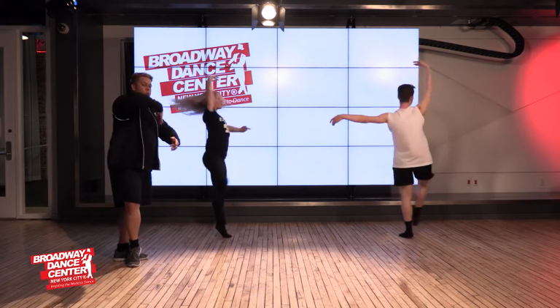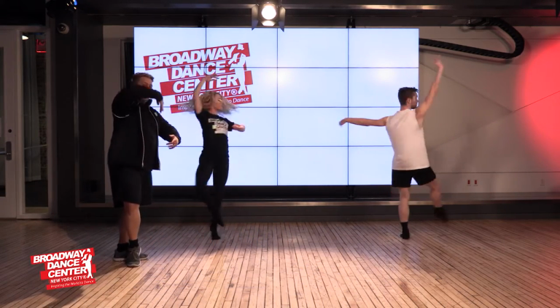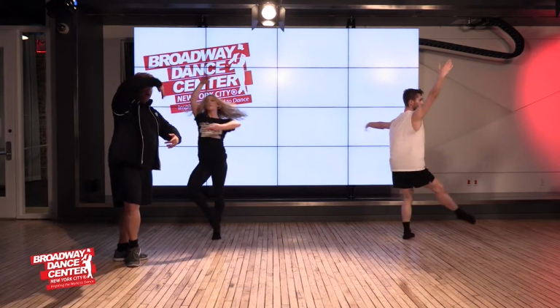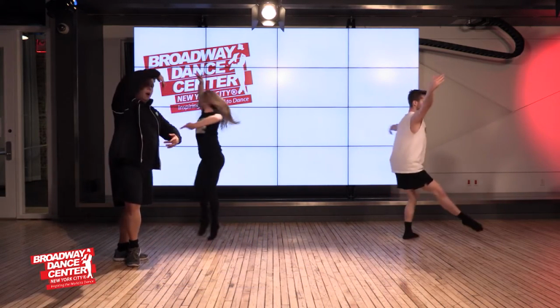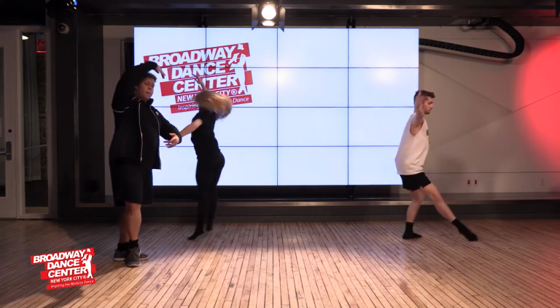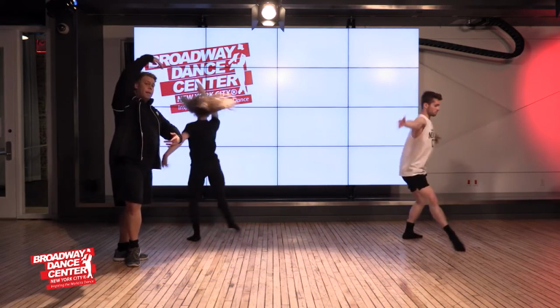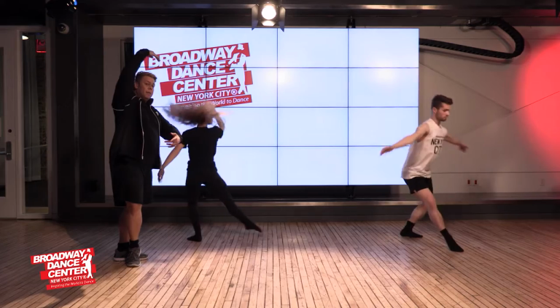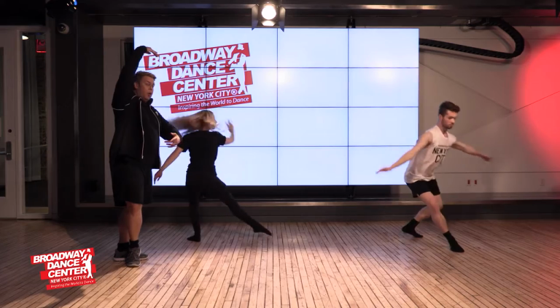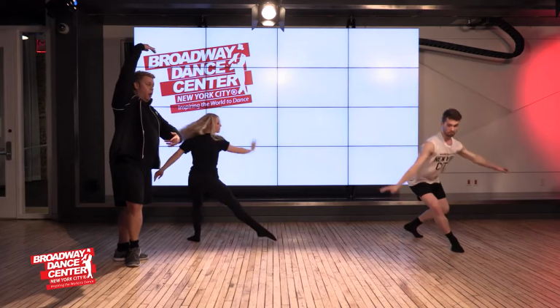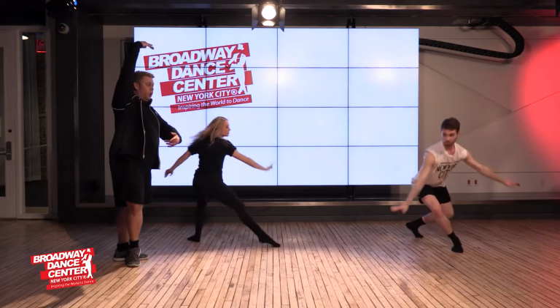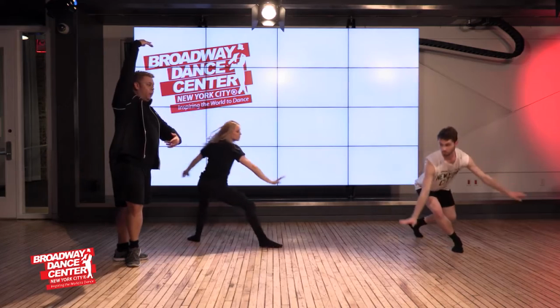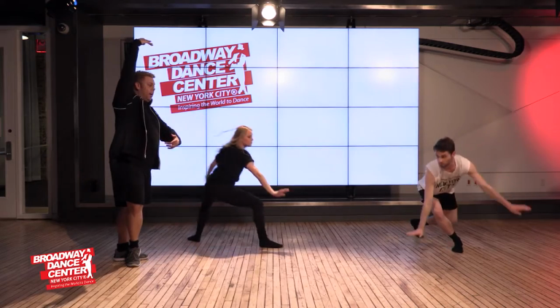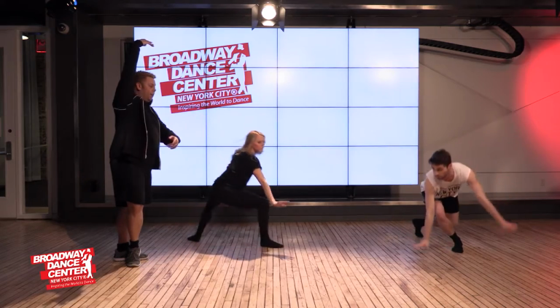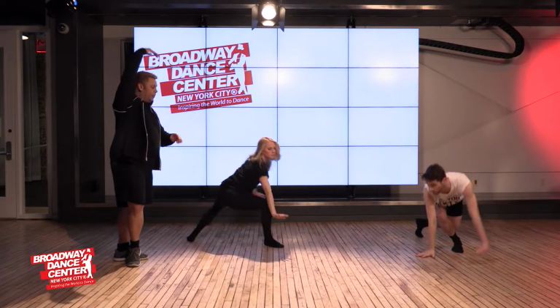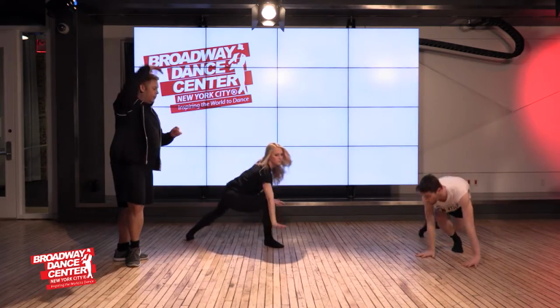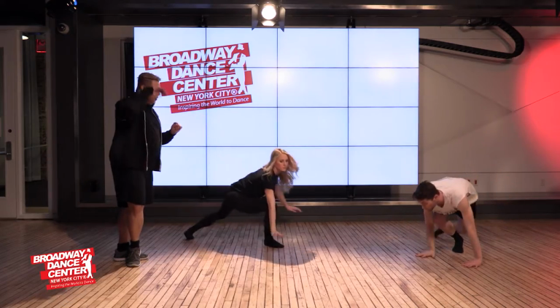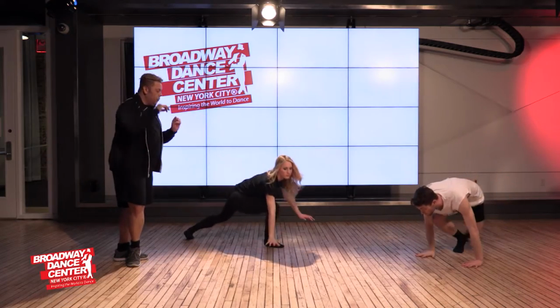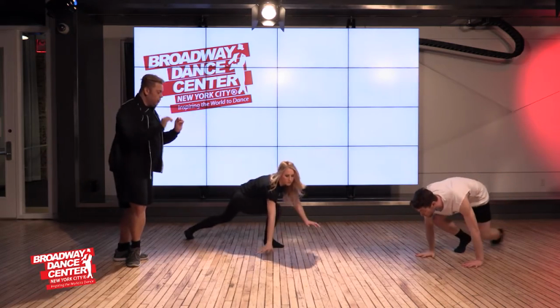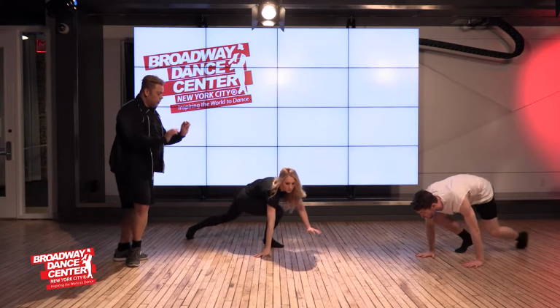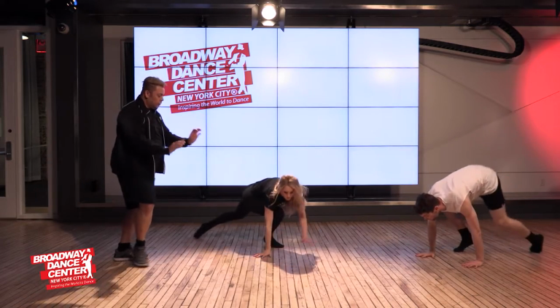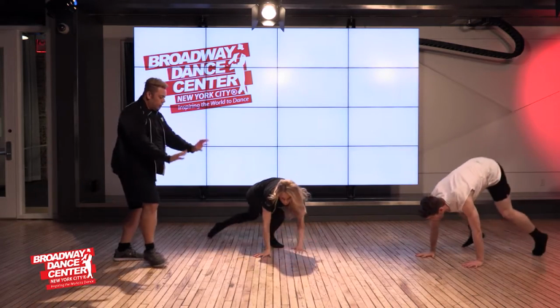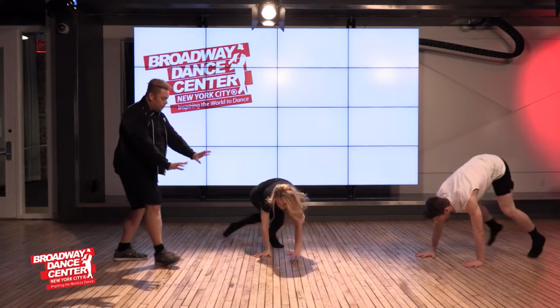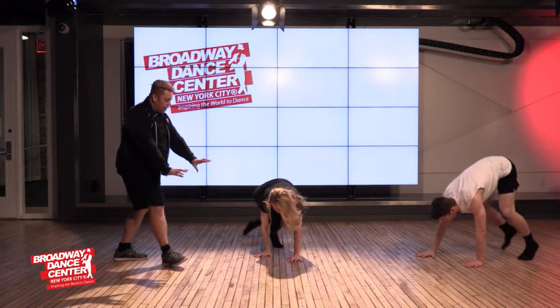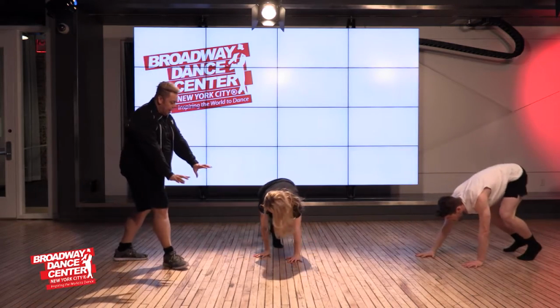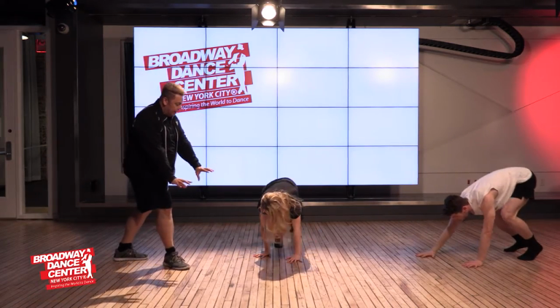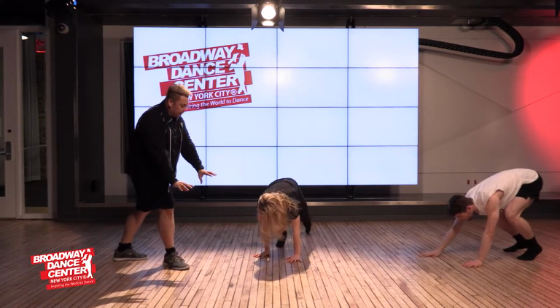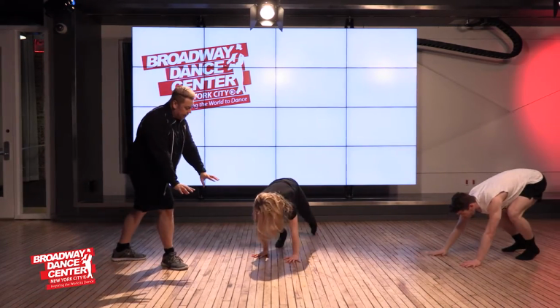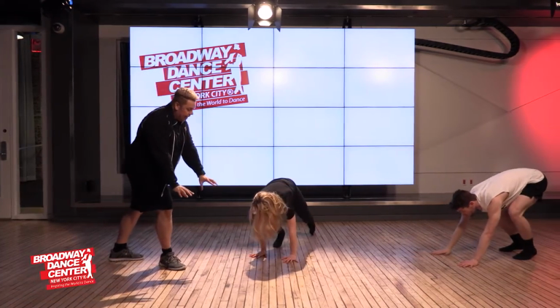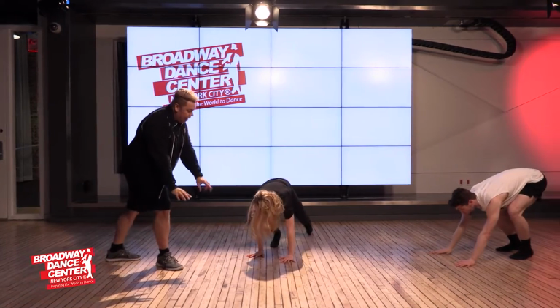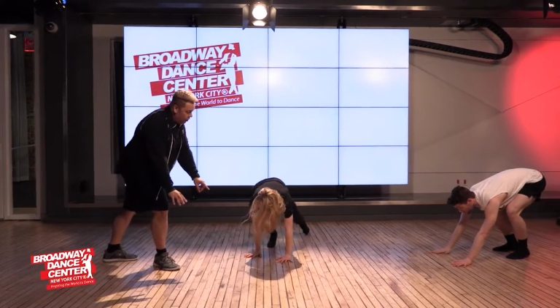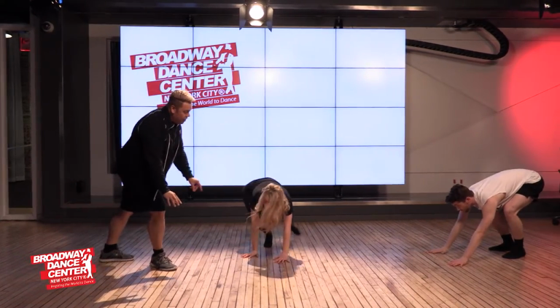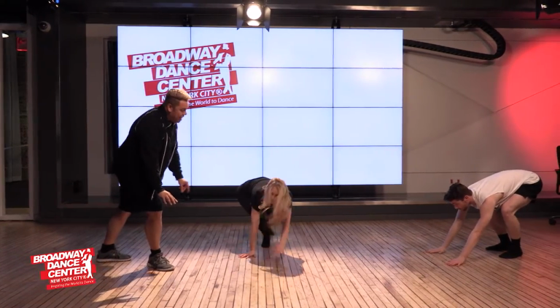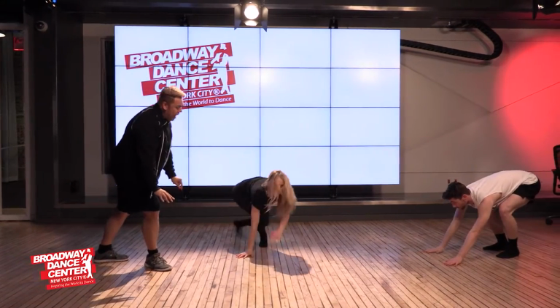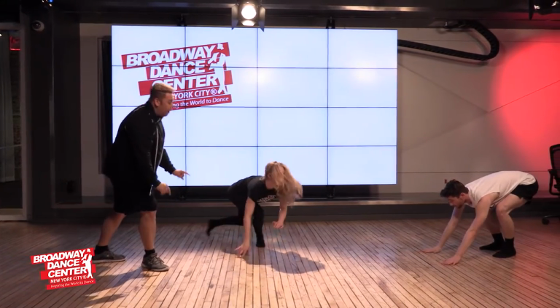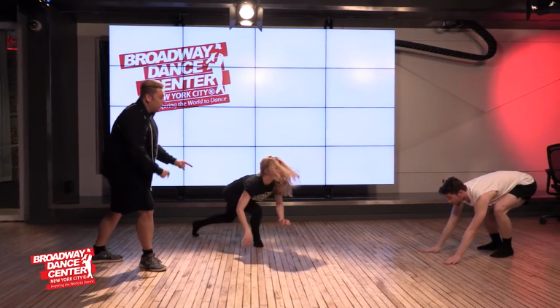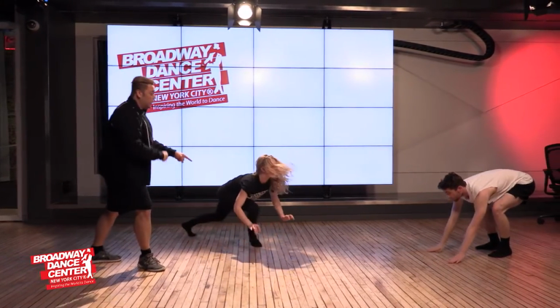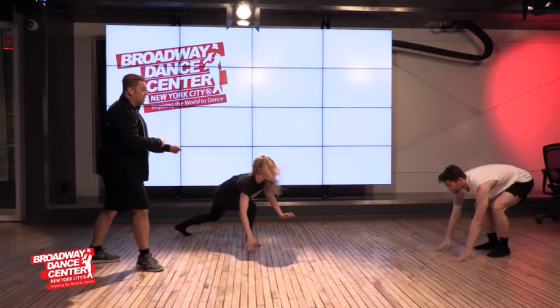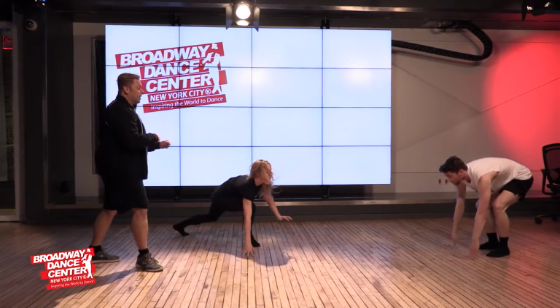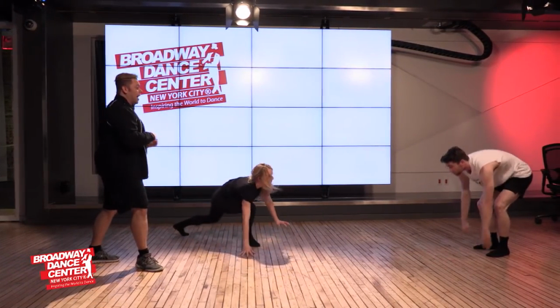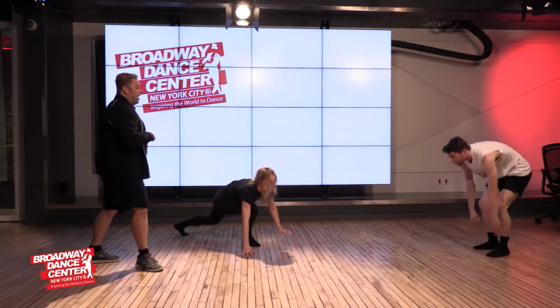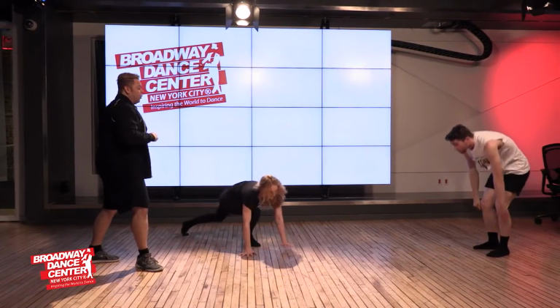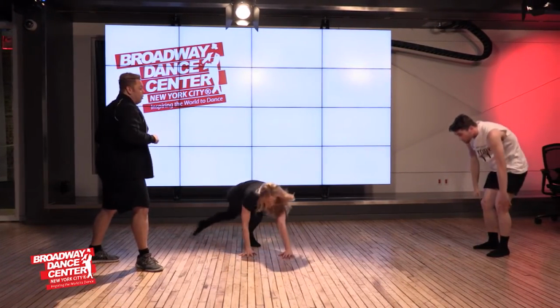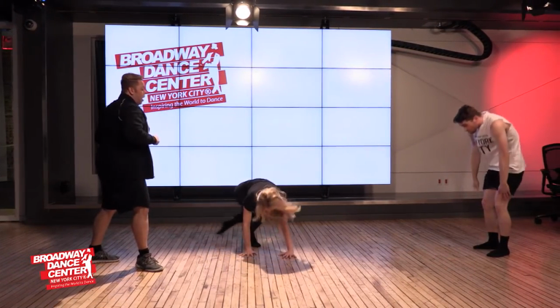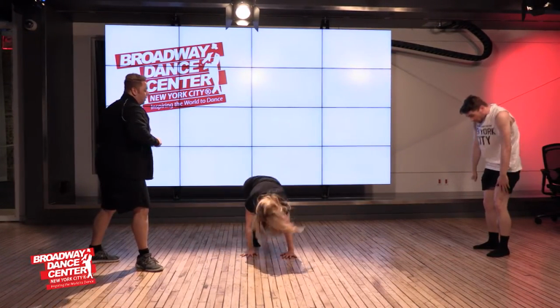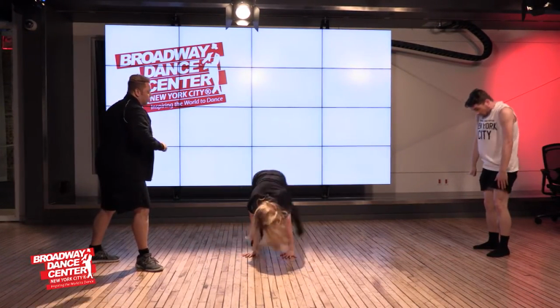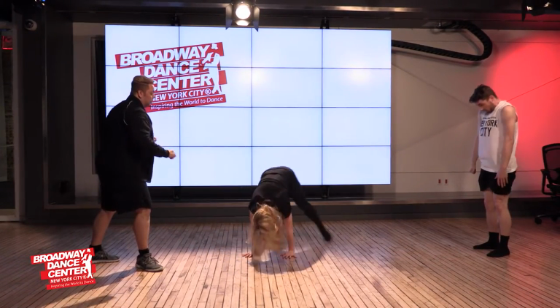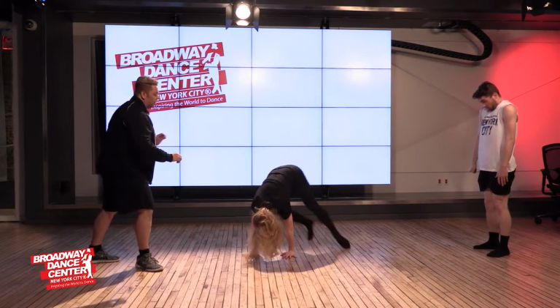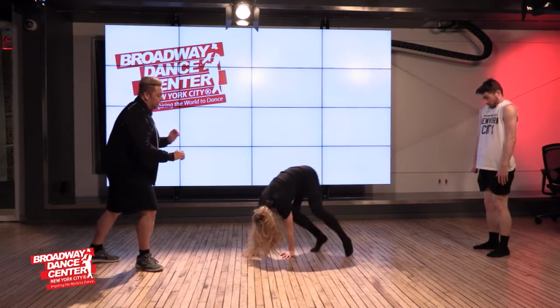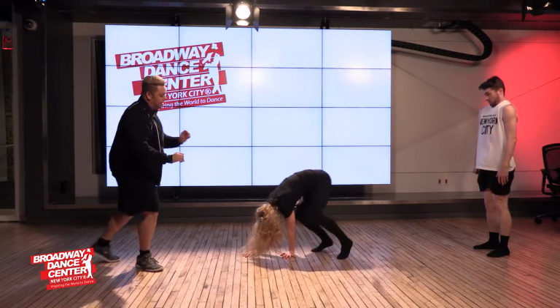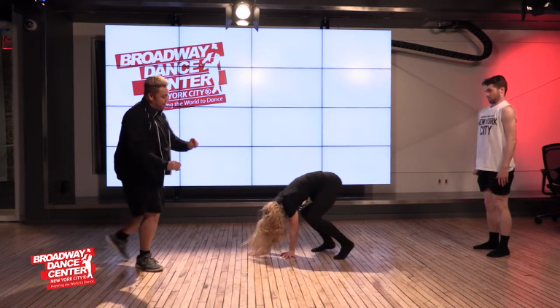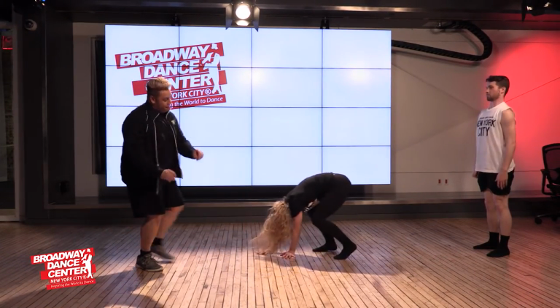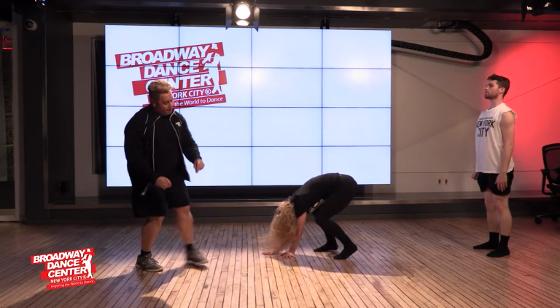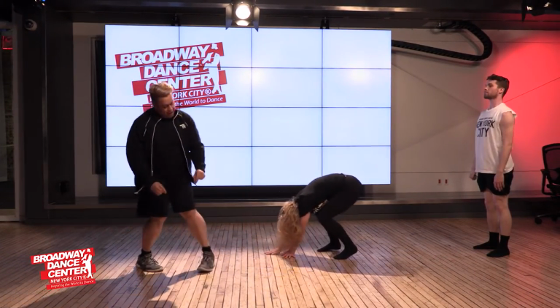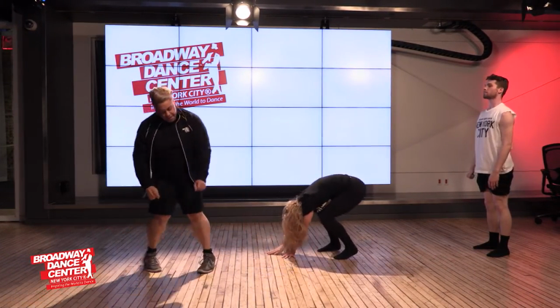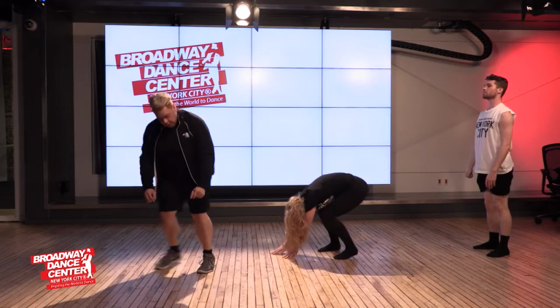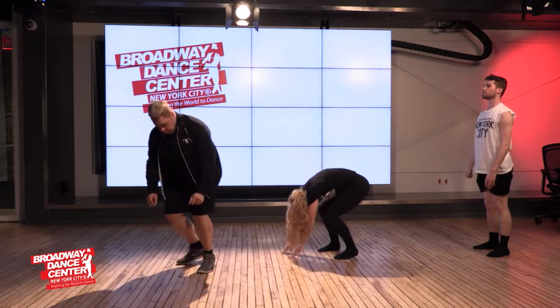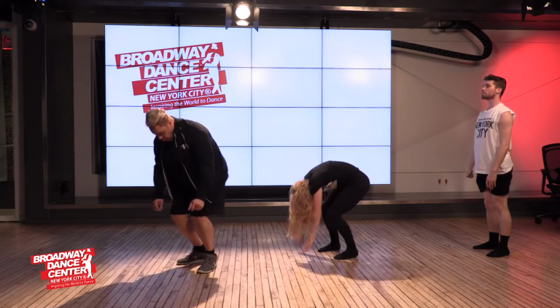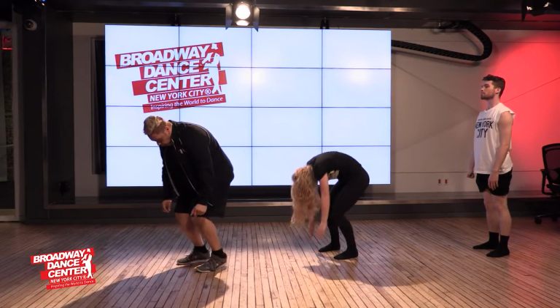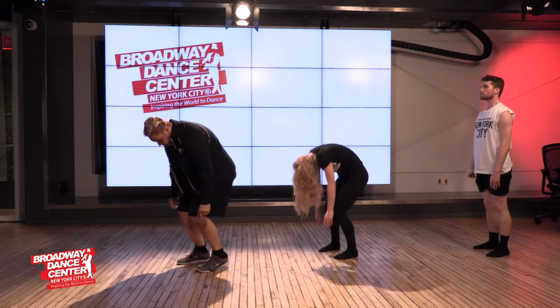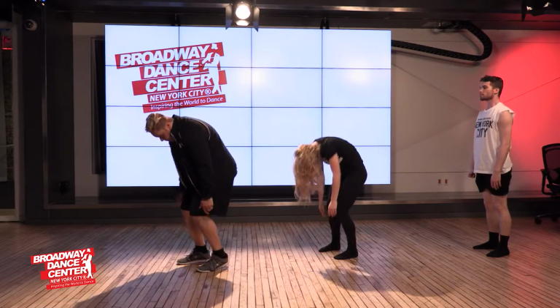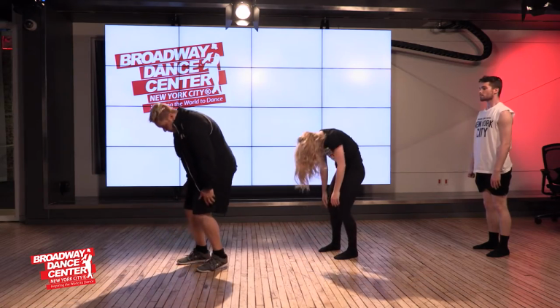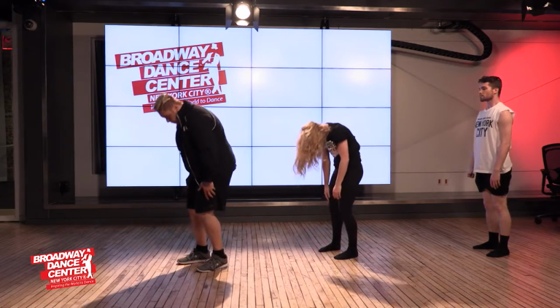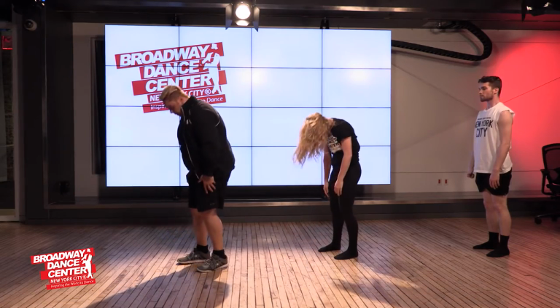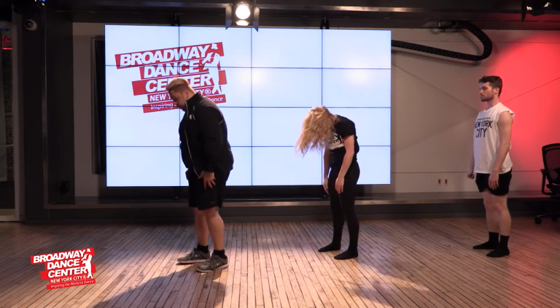The right arm comes all the way up through. You're going to jump your hands down, slide across, and then roll it up.